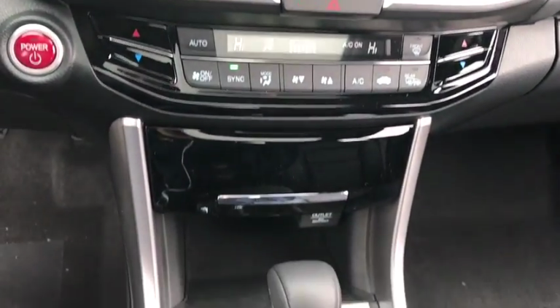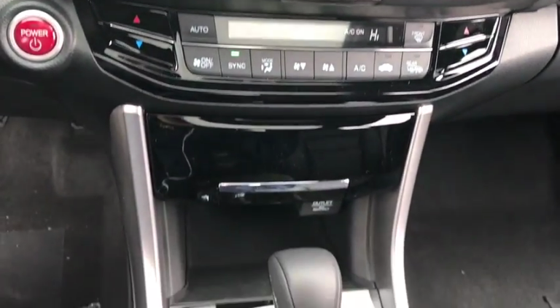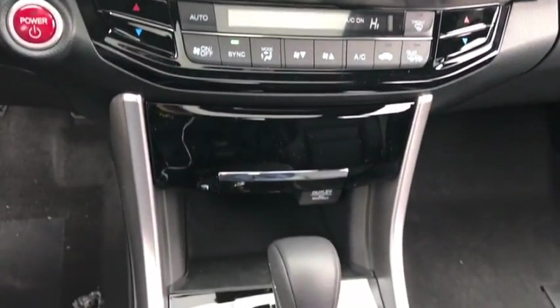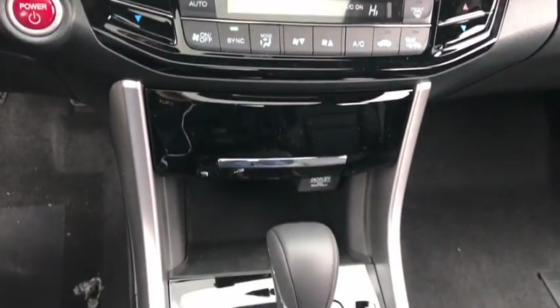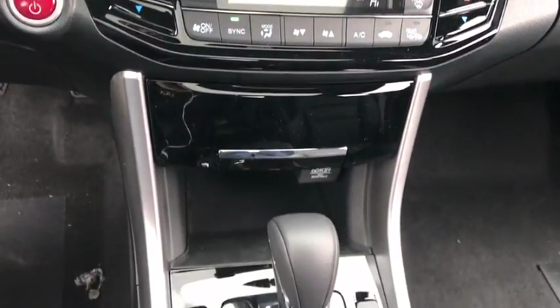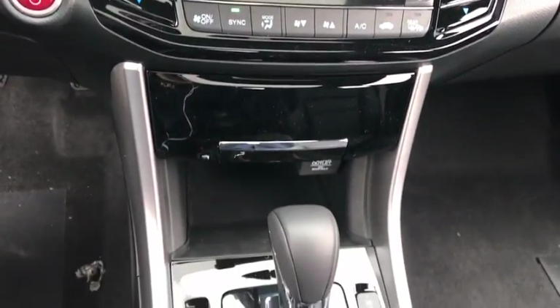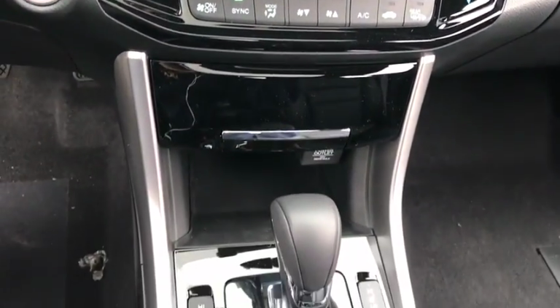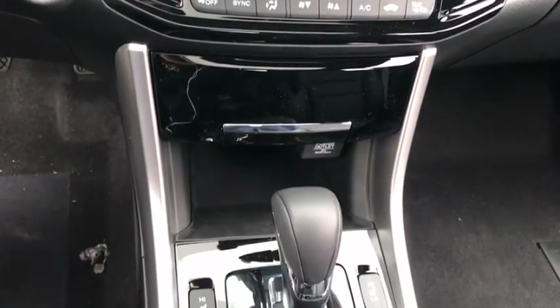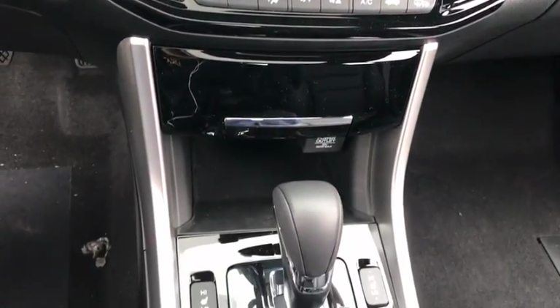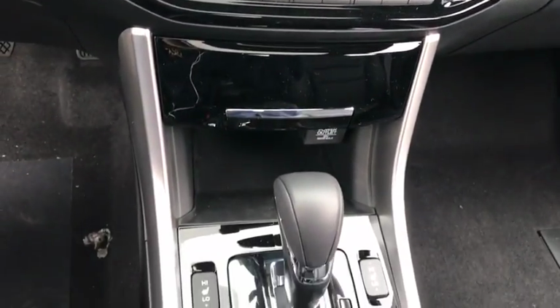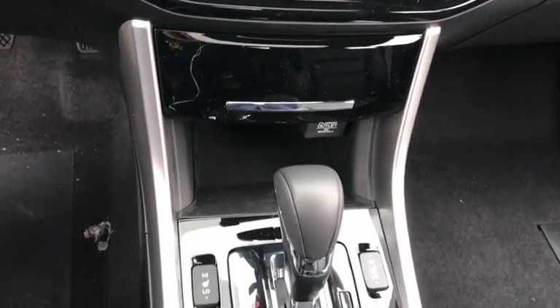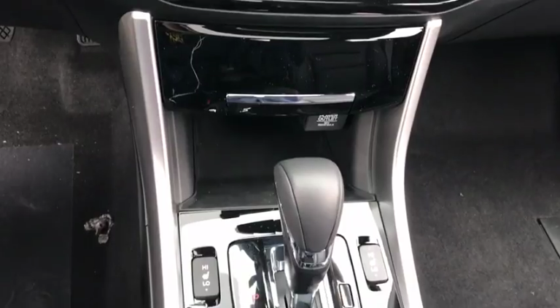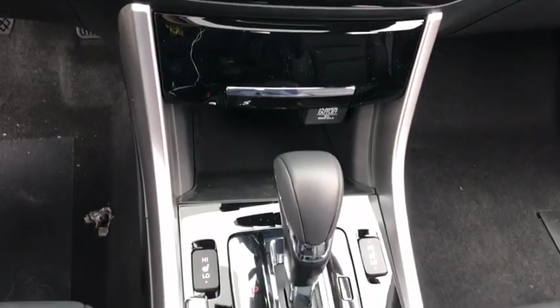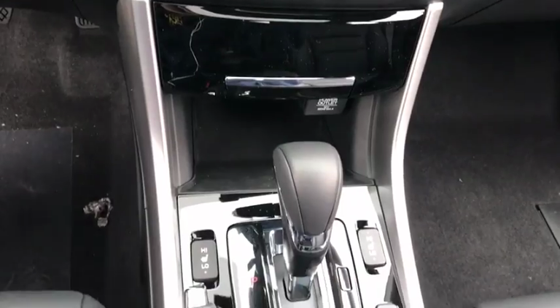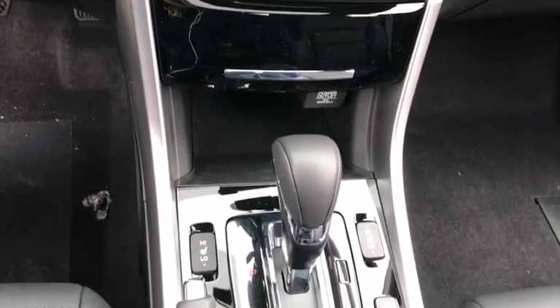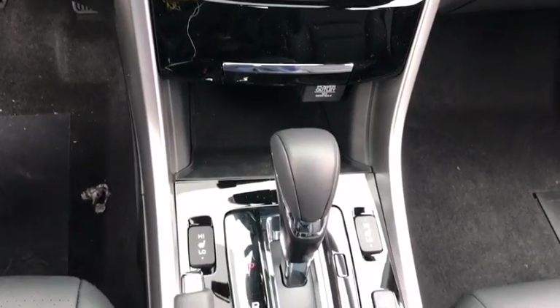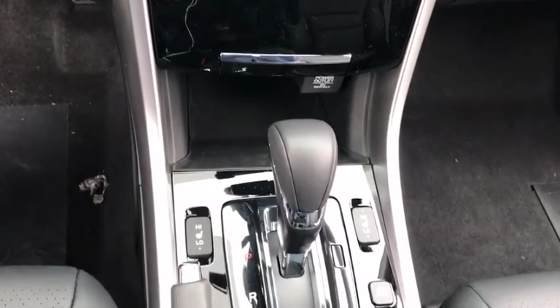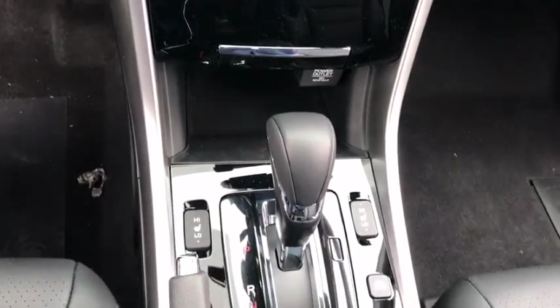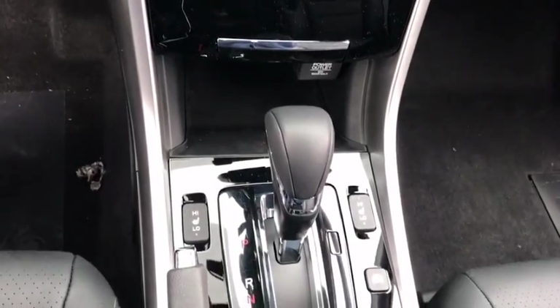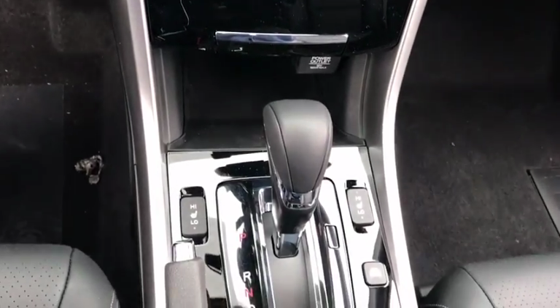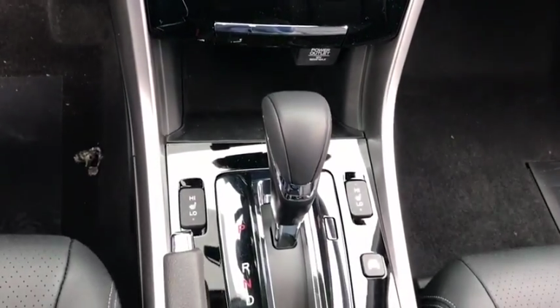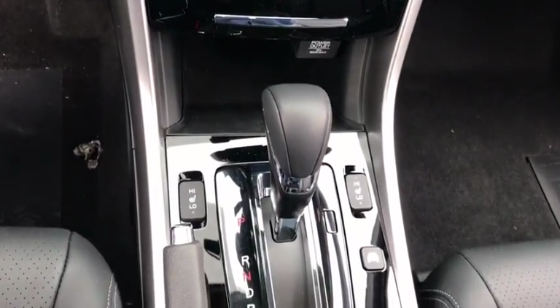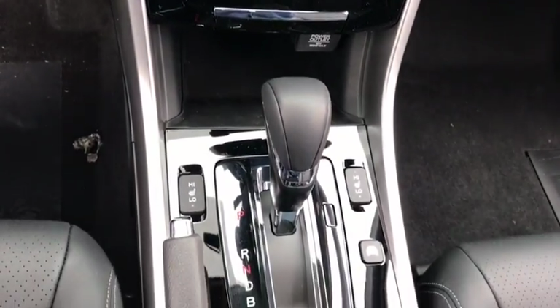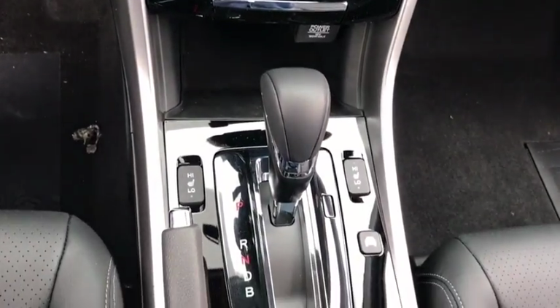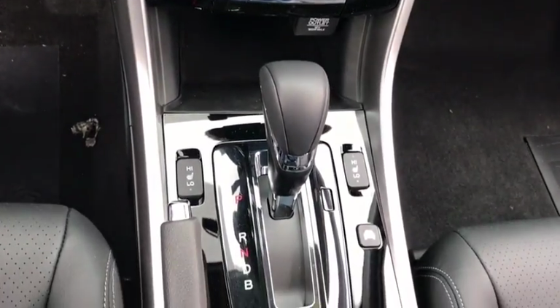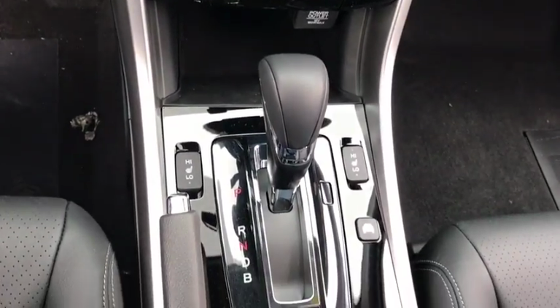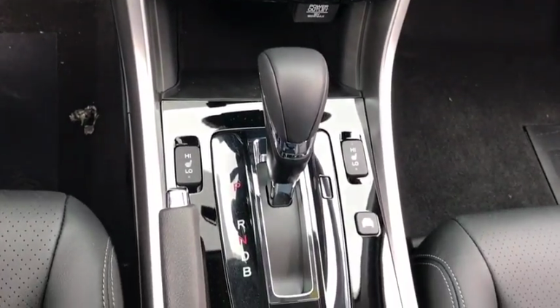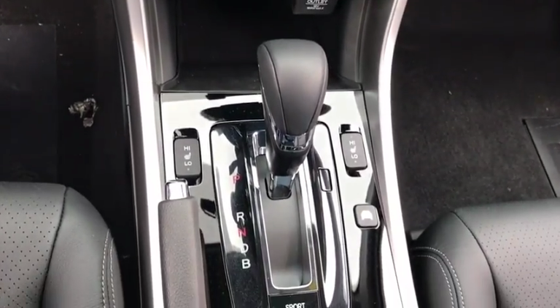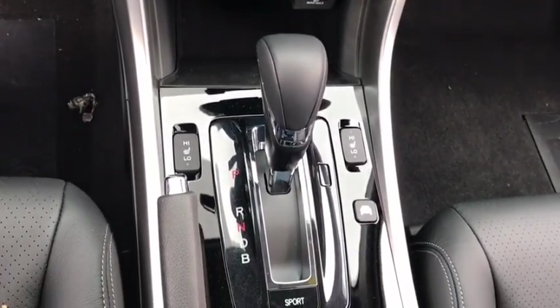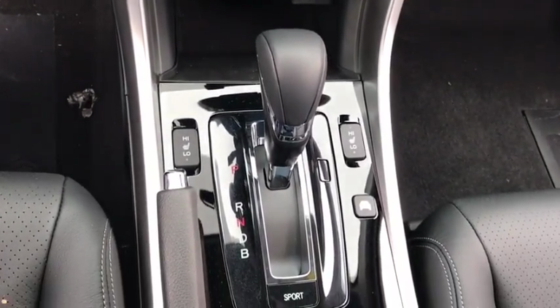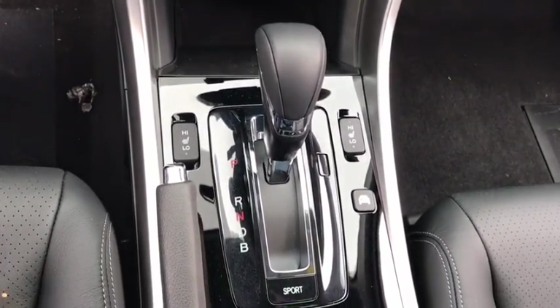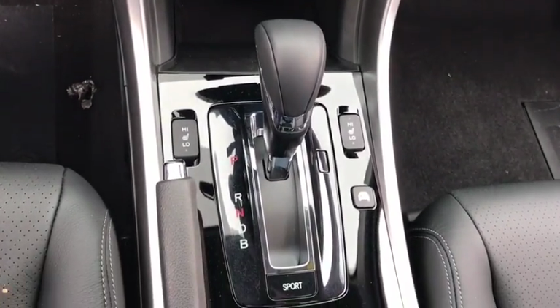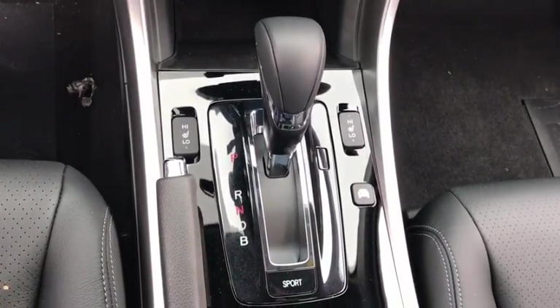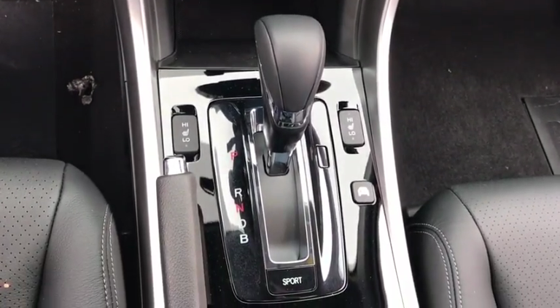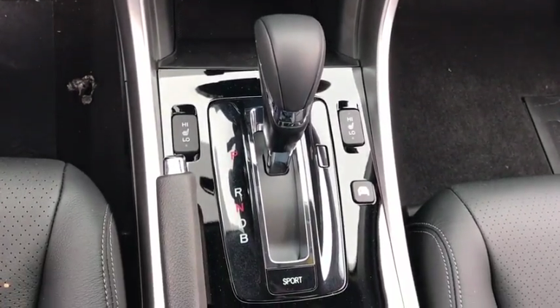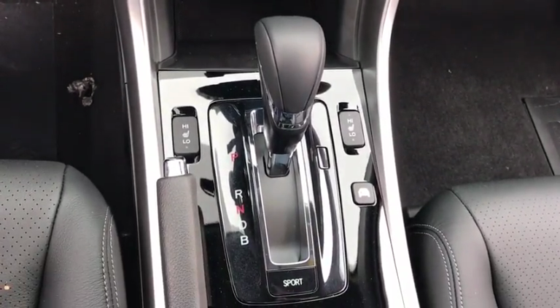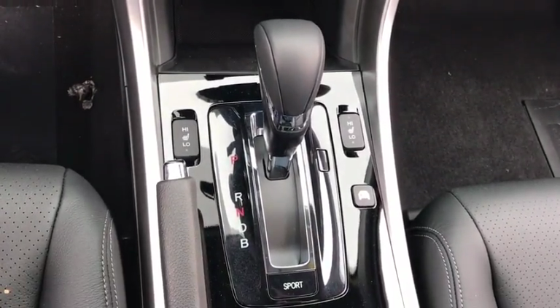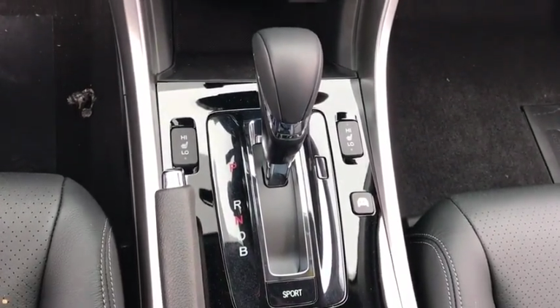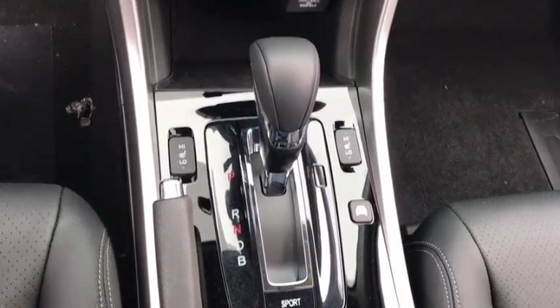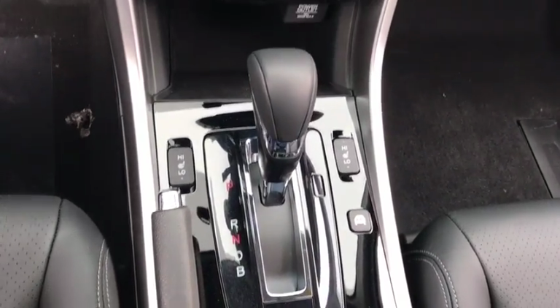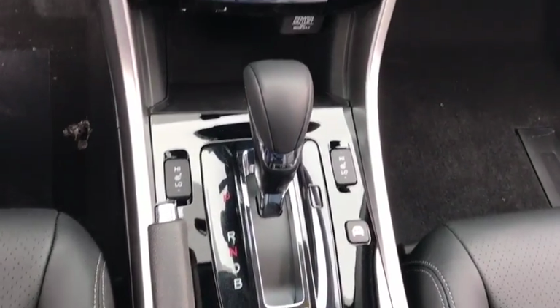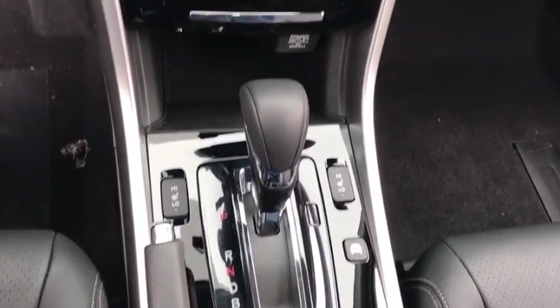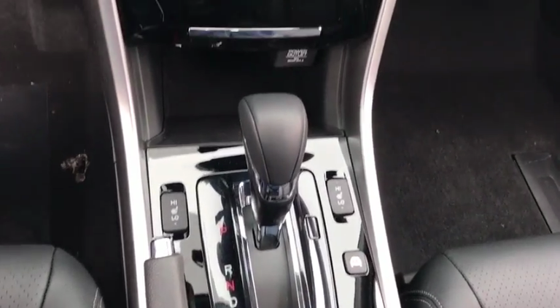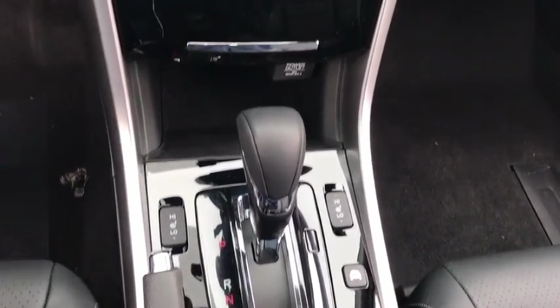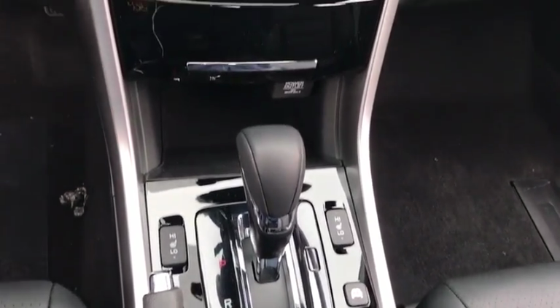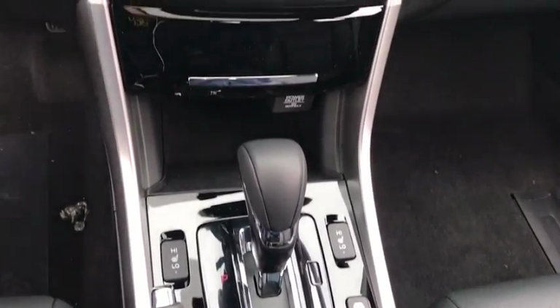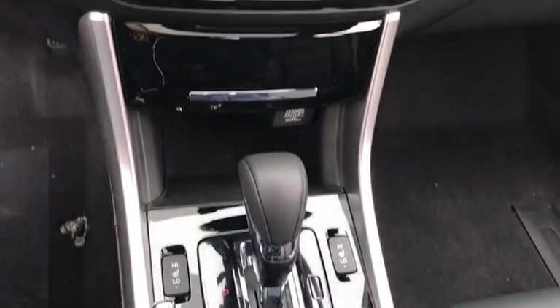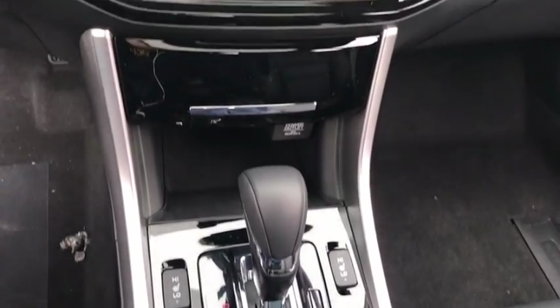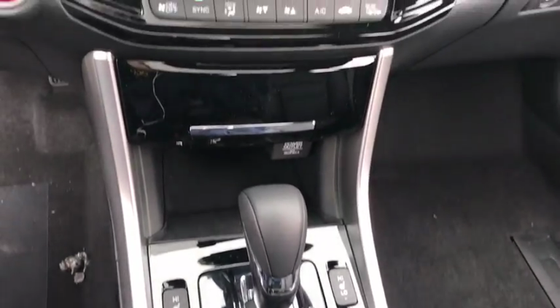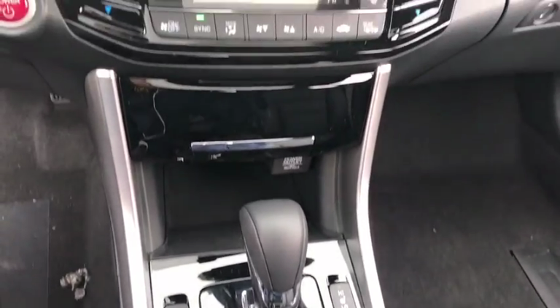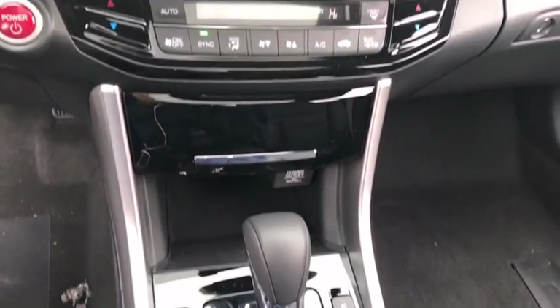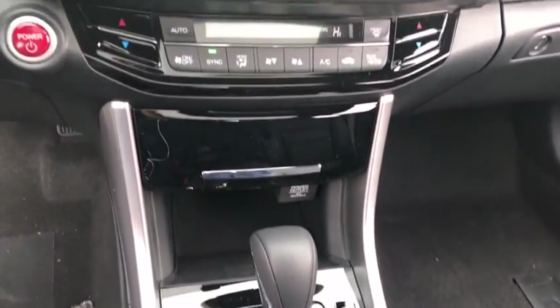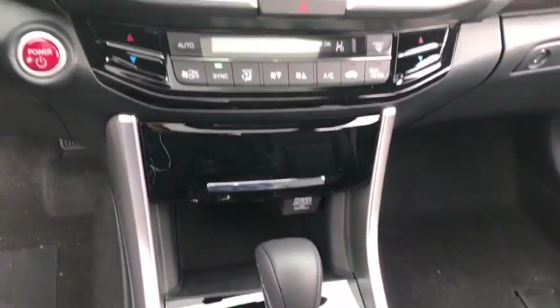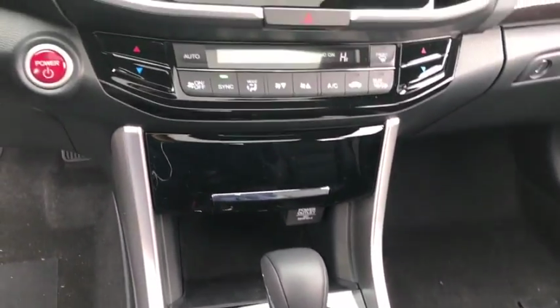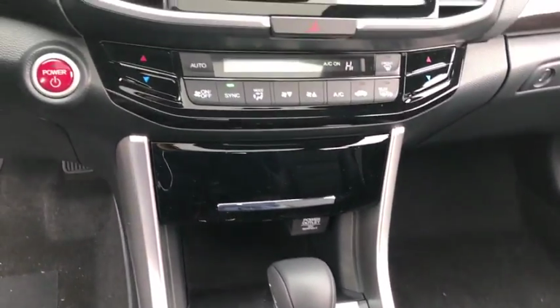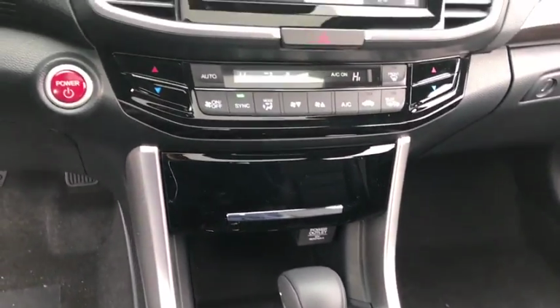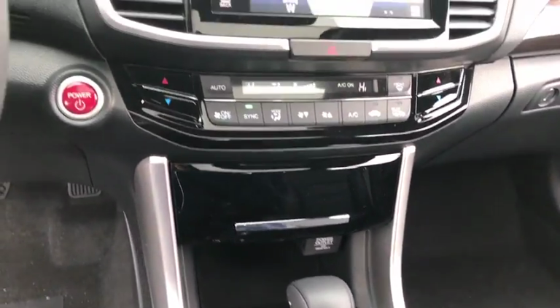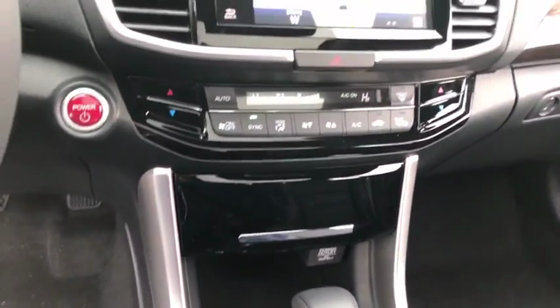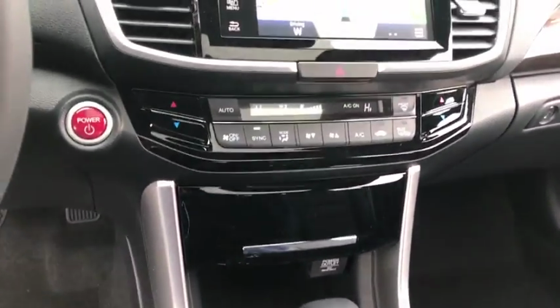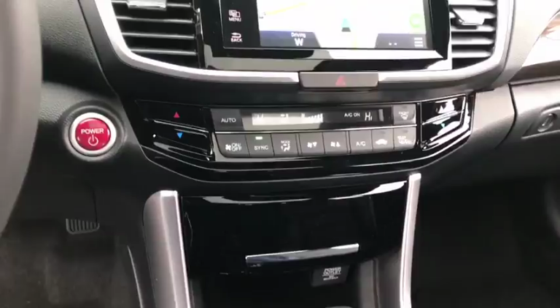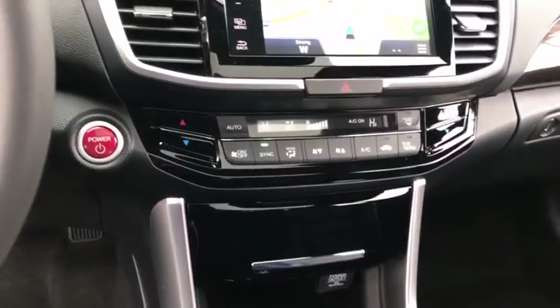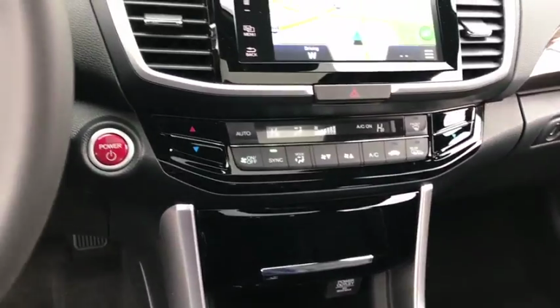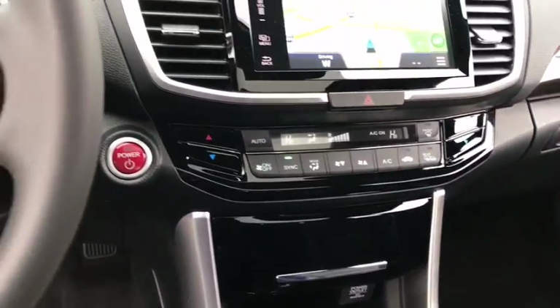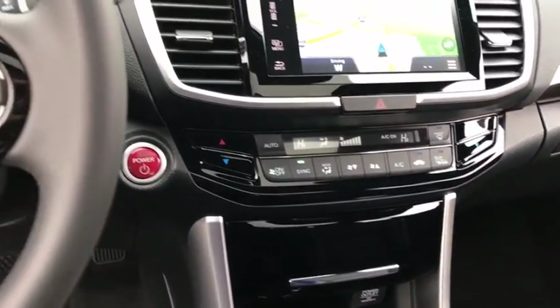Additional features include floor mats, cruise control, four-wheel disc brakes, aluminum wheels, auto-dimming rear-view mirror, and keyless start.